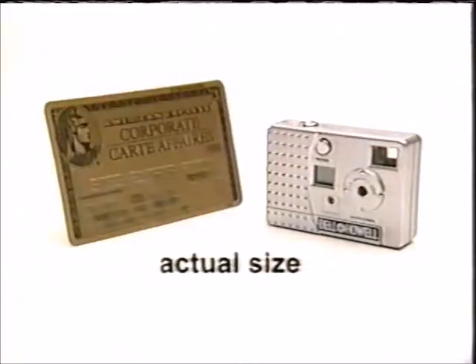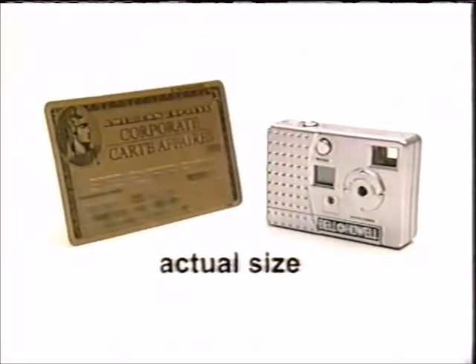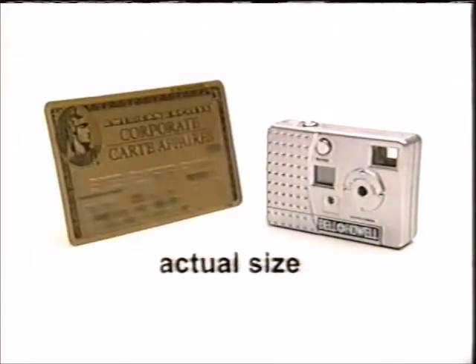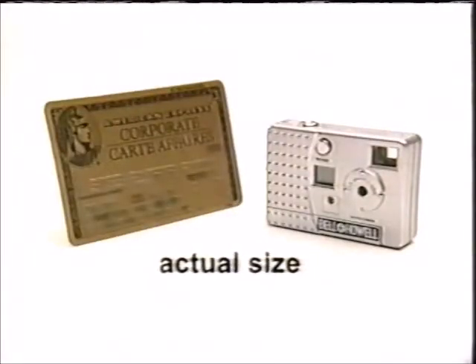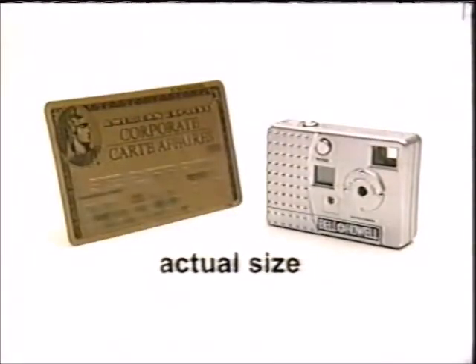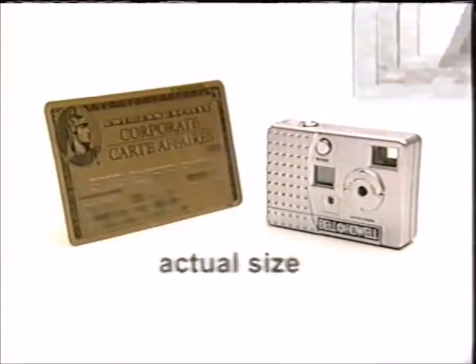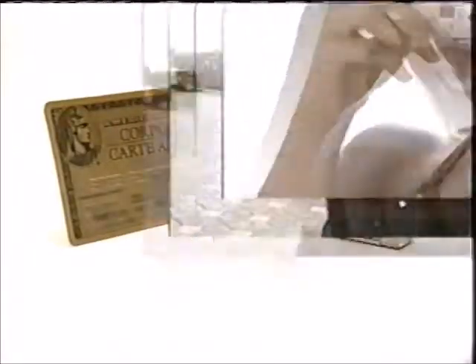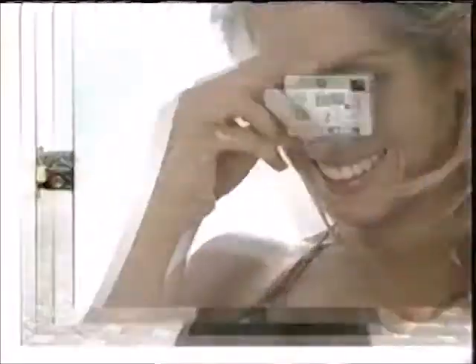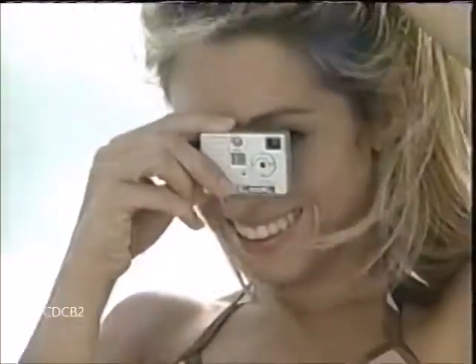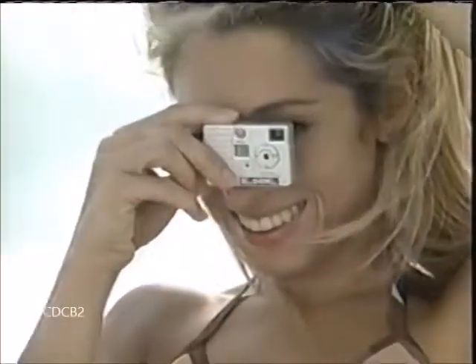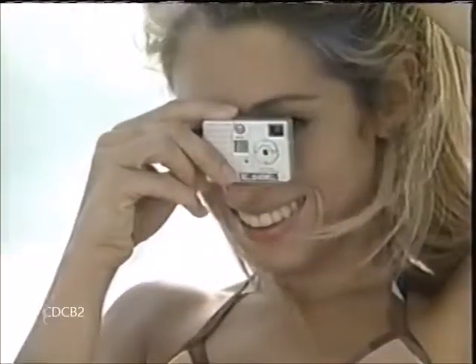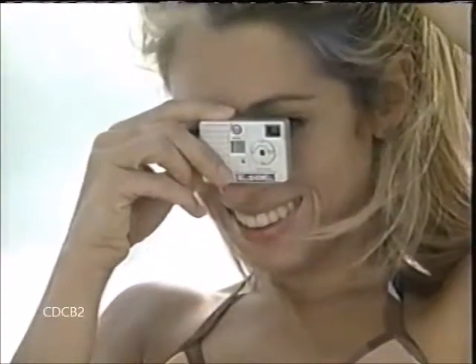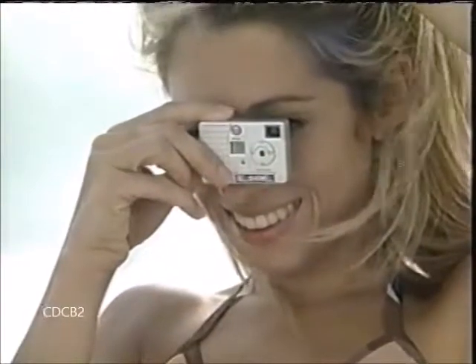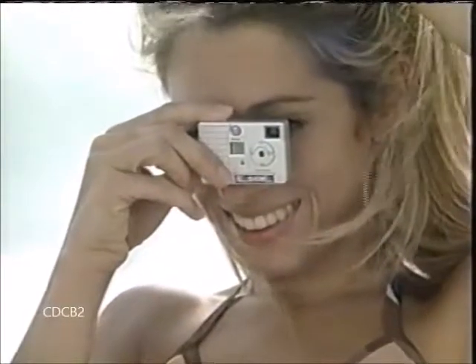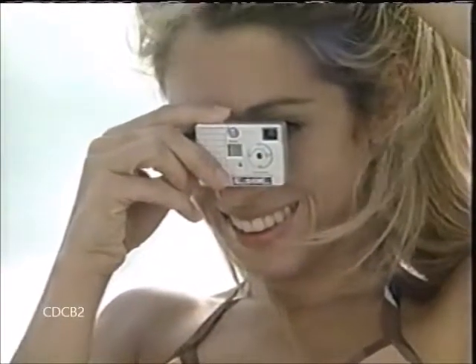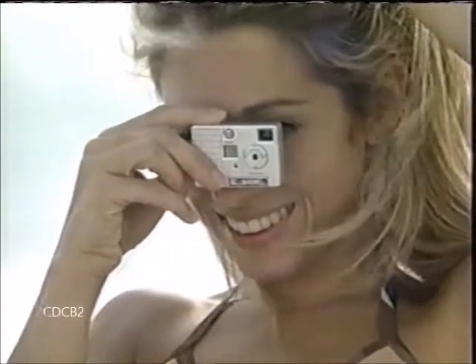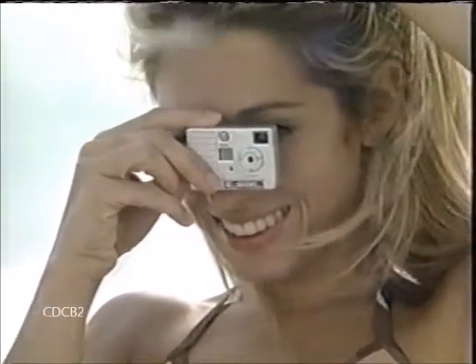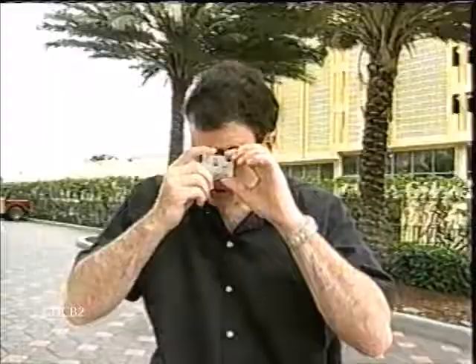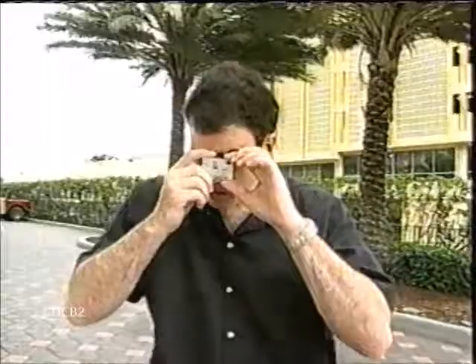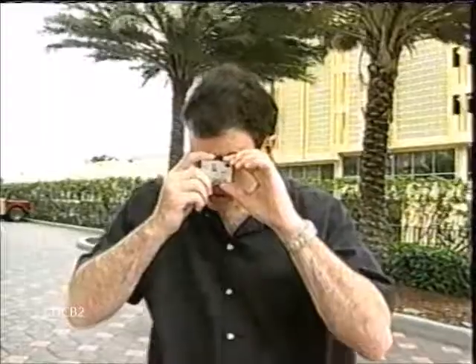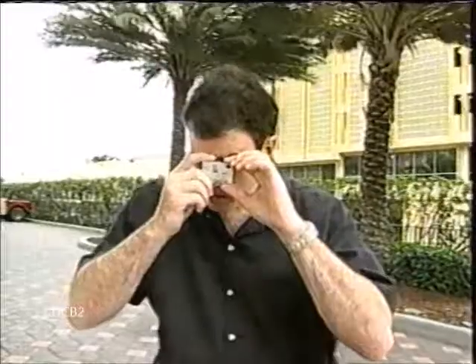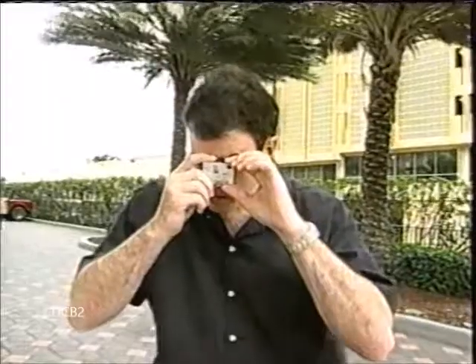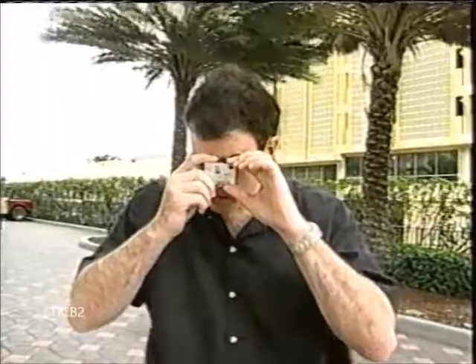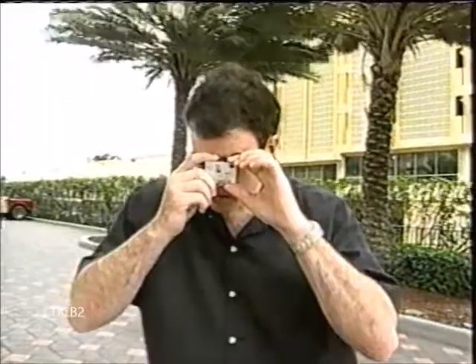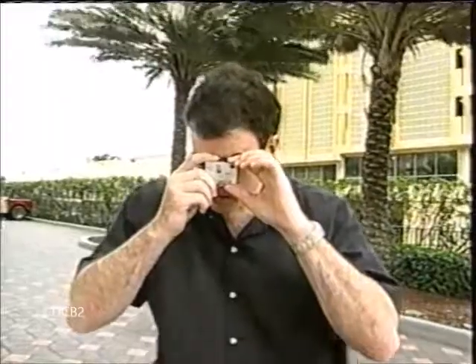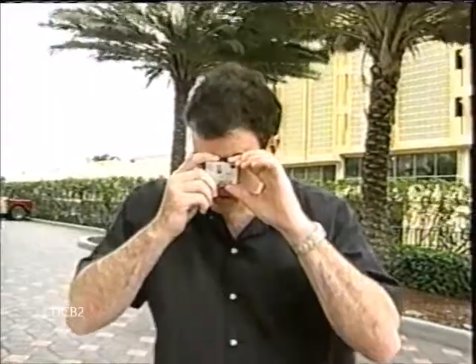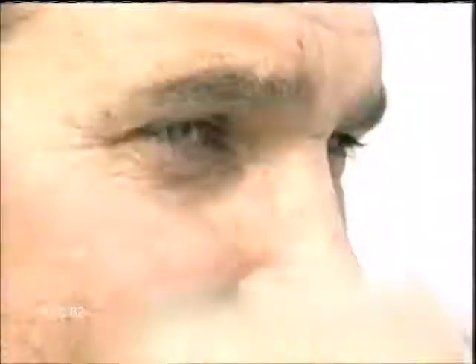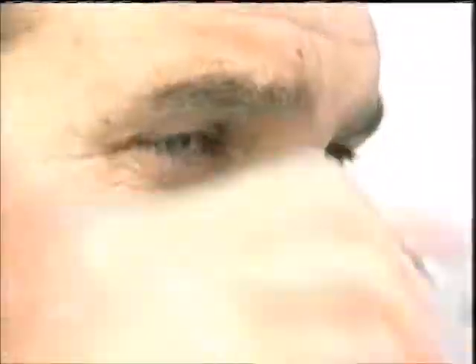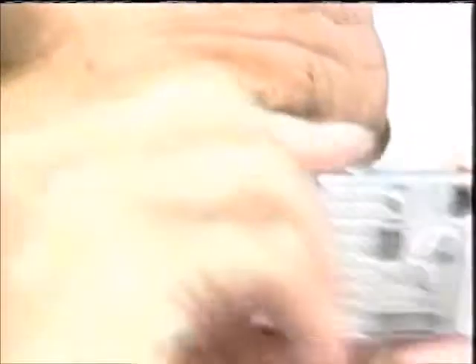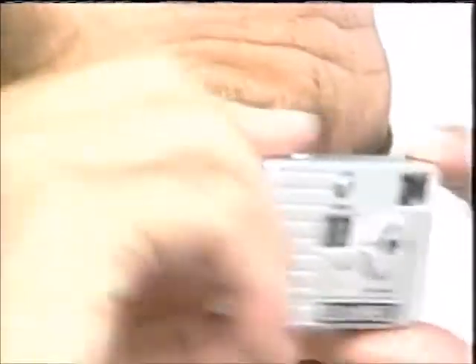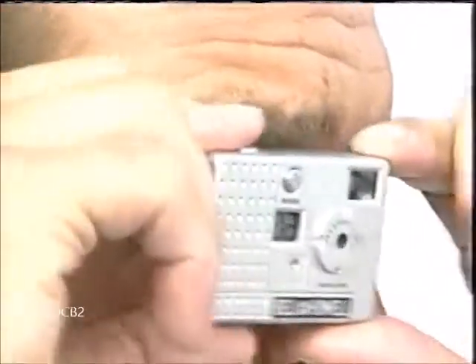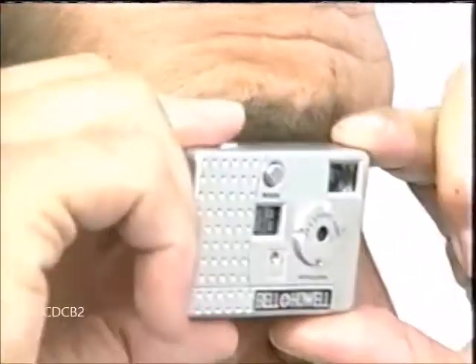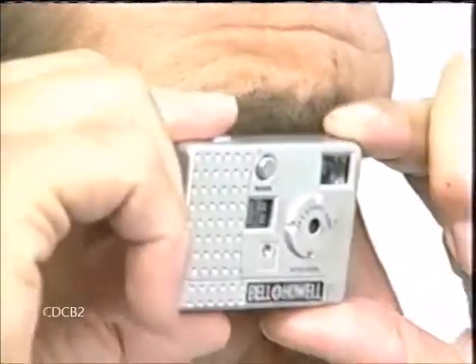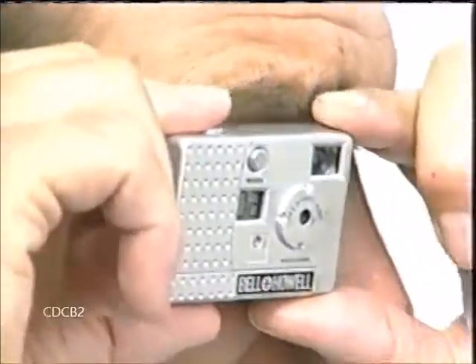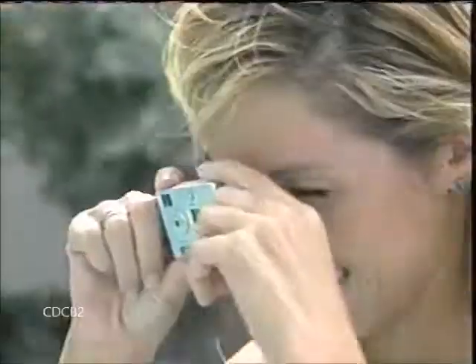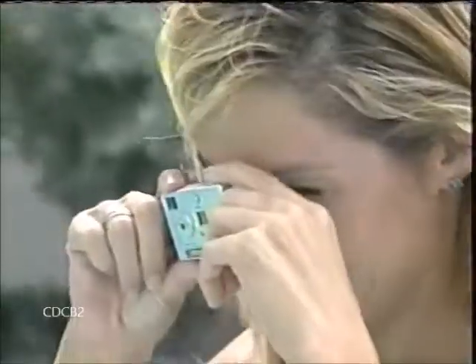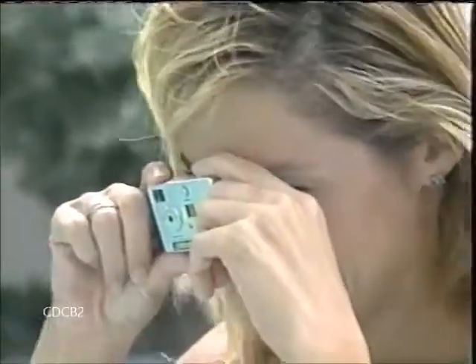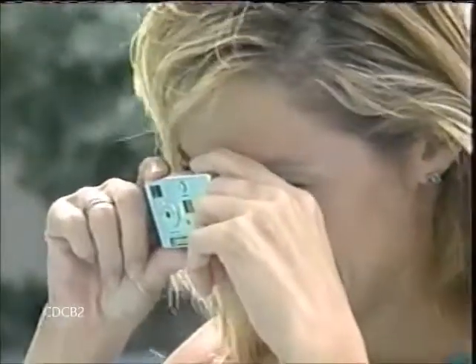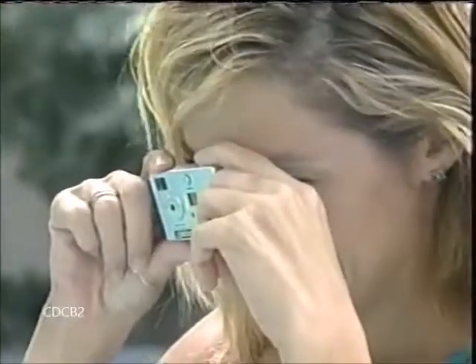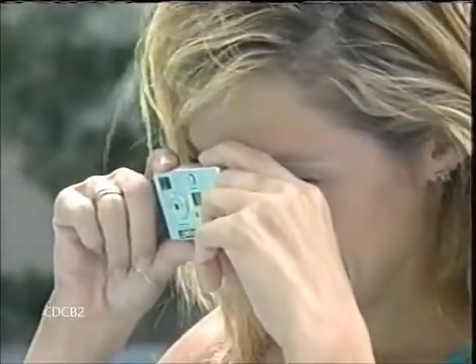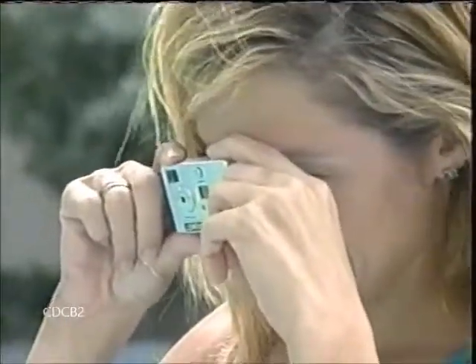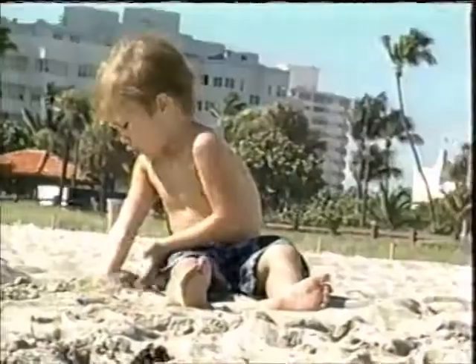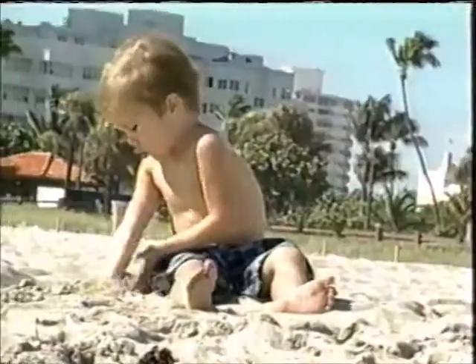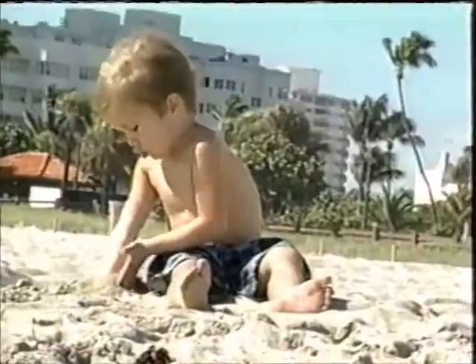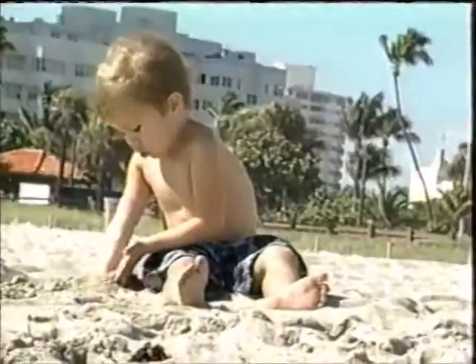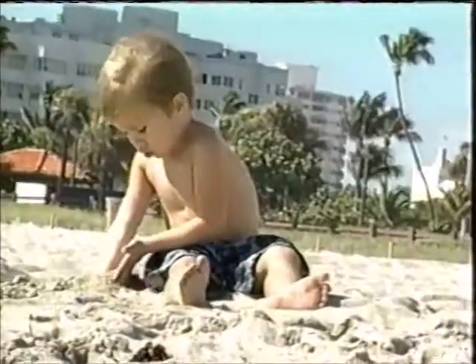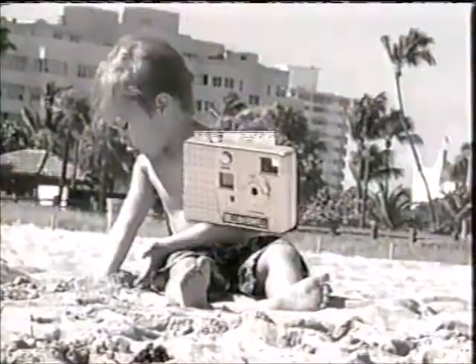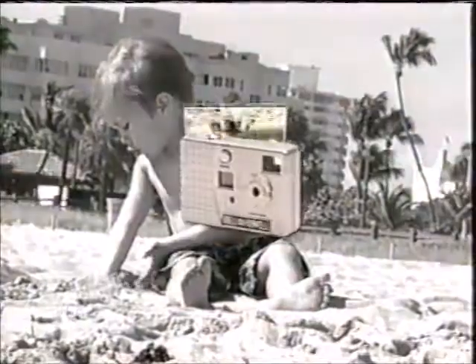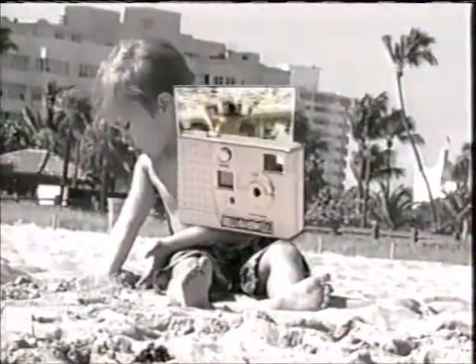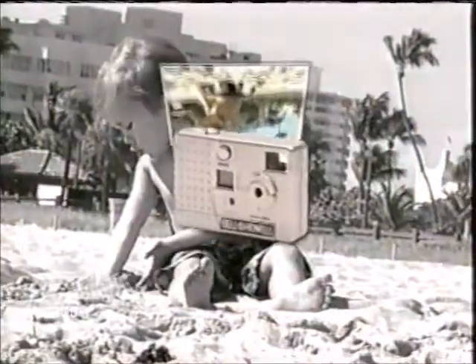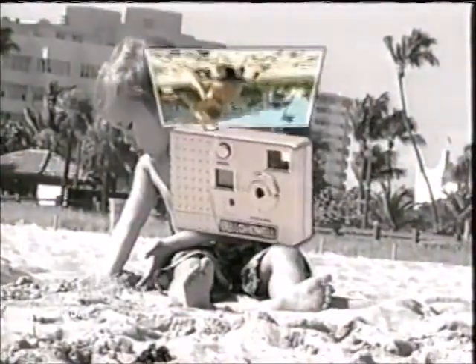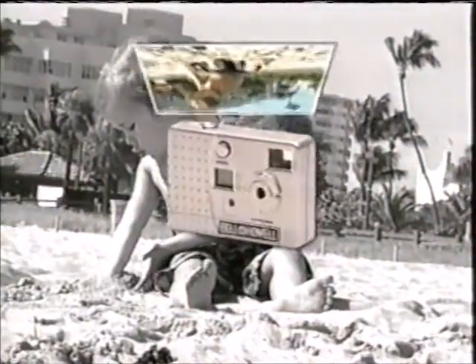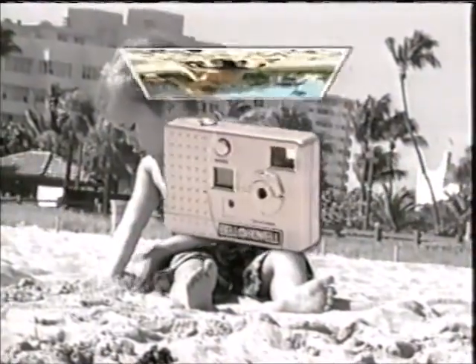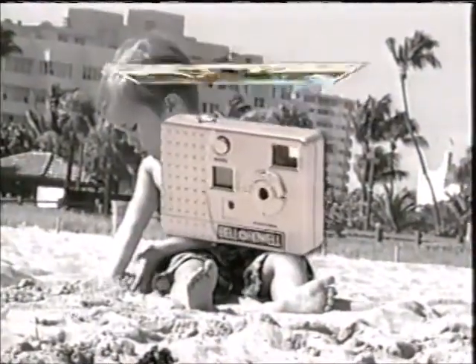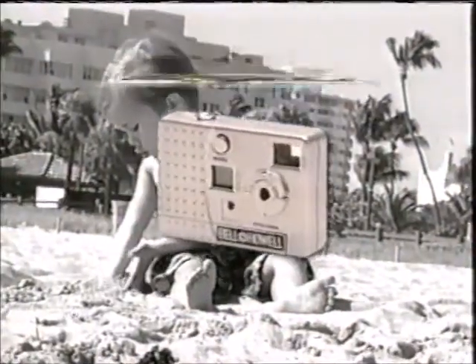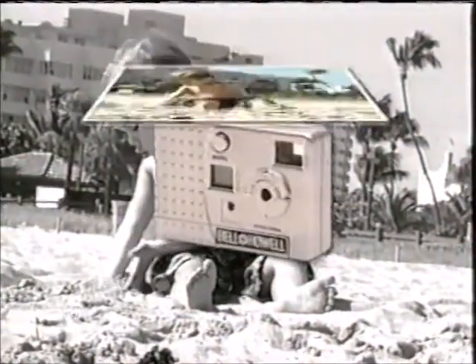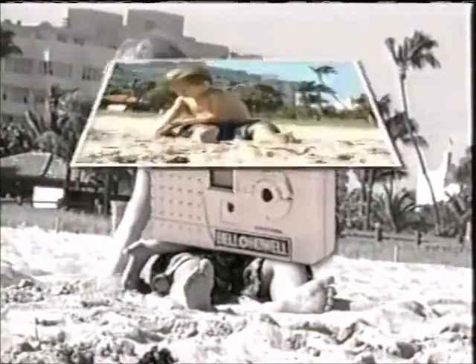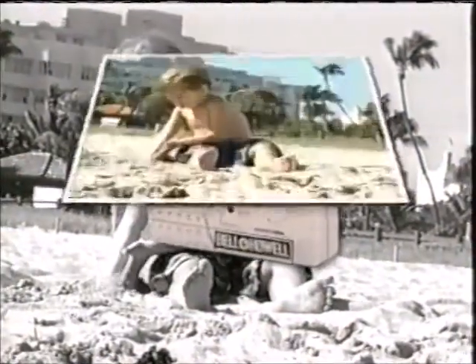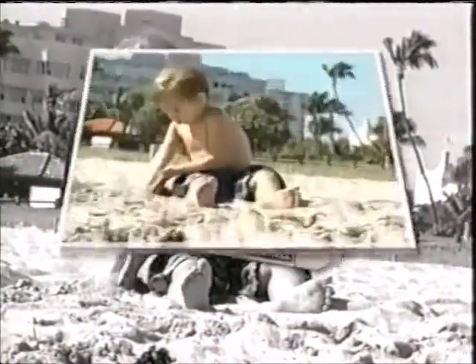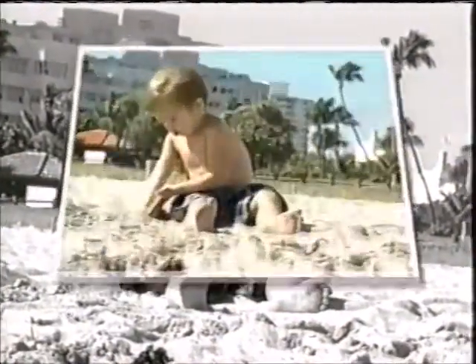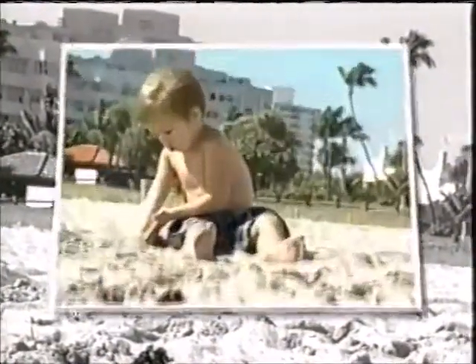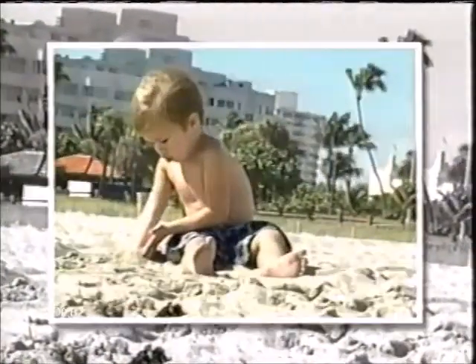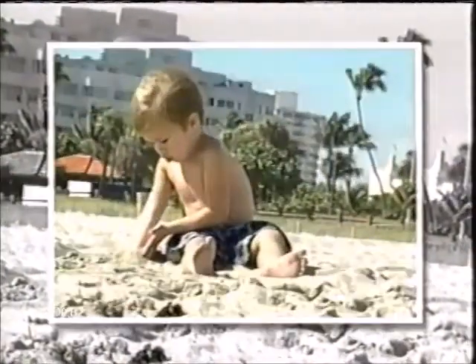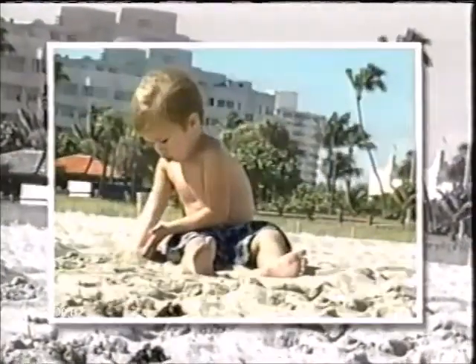The Bell & Howell Keychain Digital Camera is not a toy. It's an incredible innovation that lets you take beautiful, high-quality photographs quickly and easily.